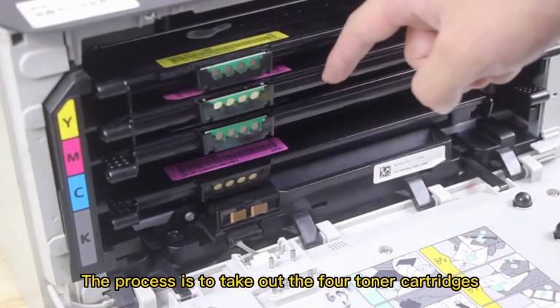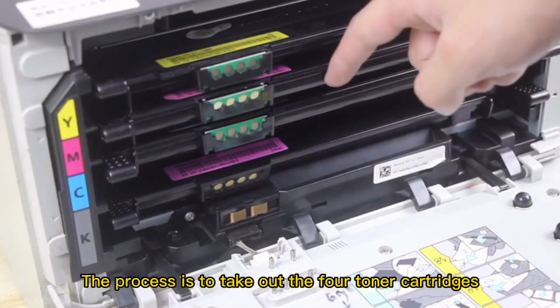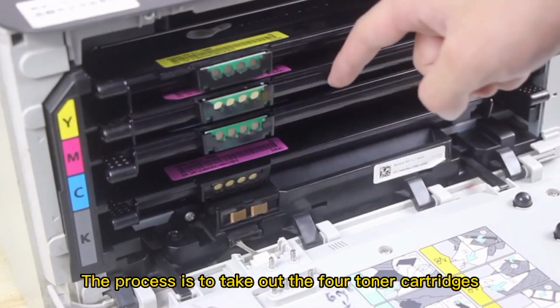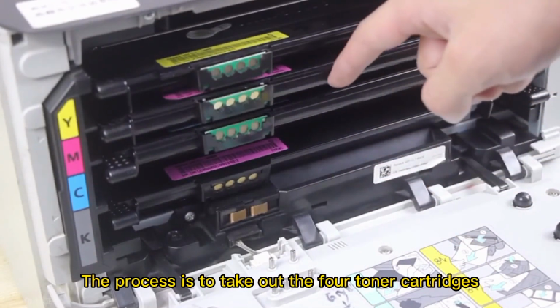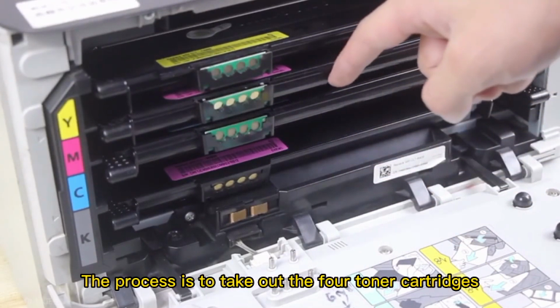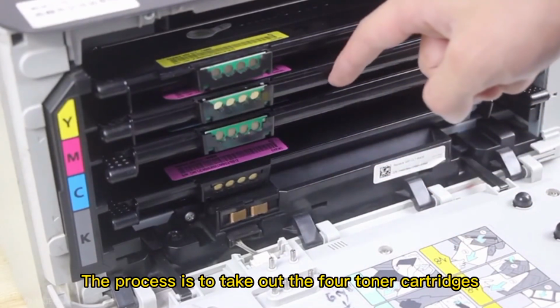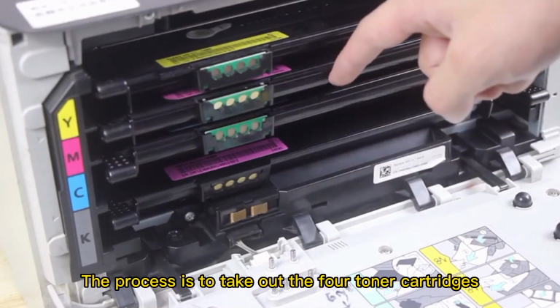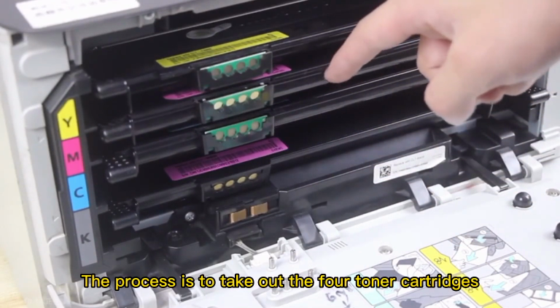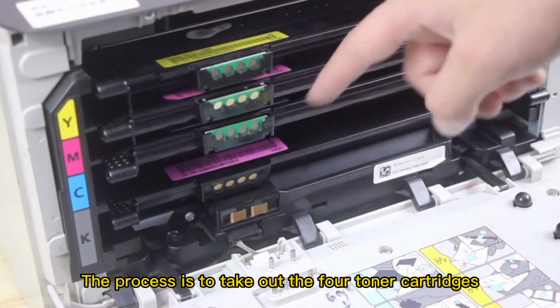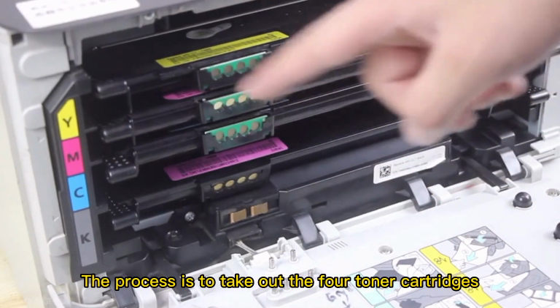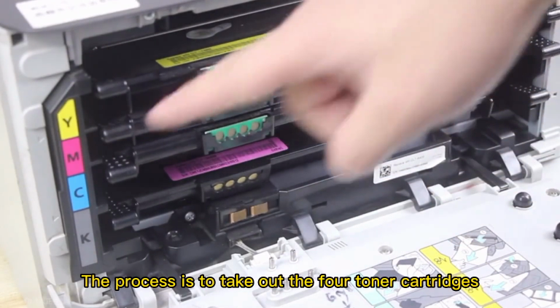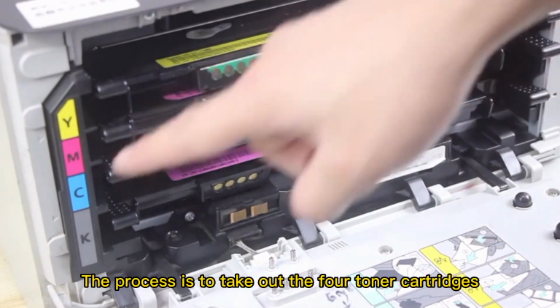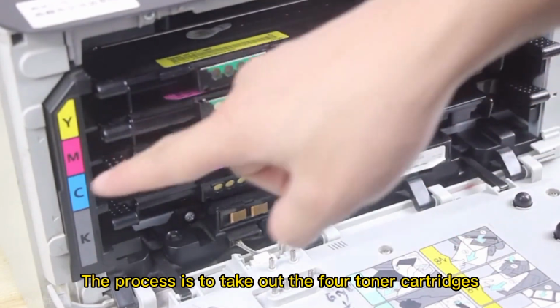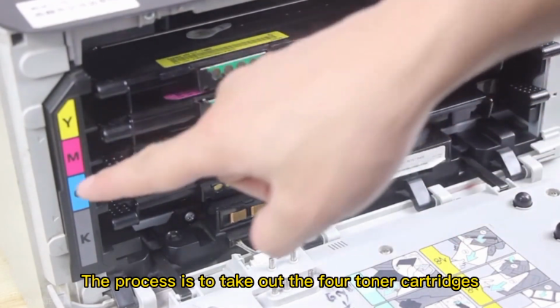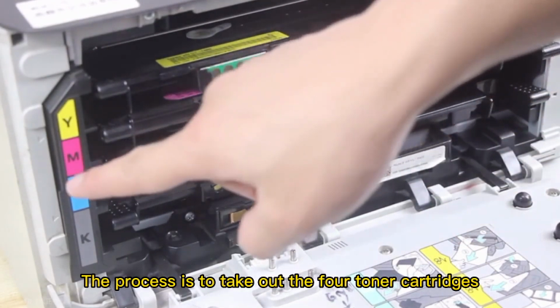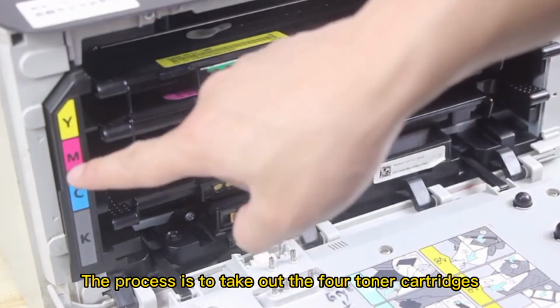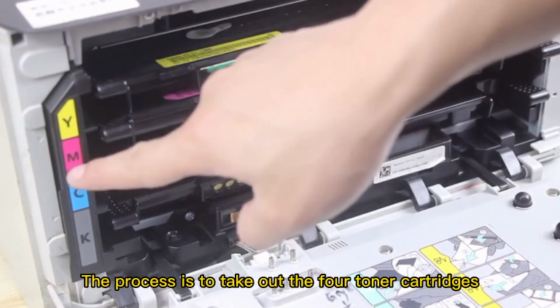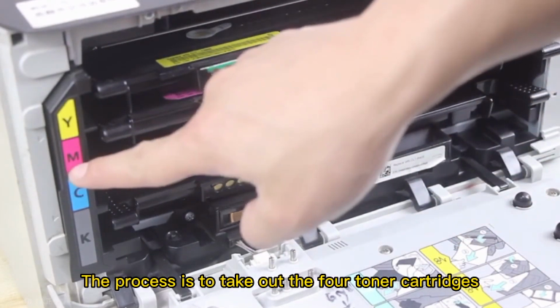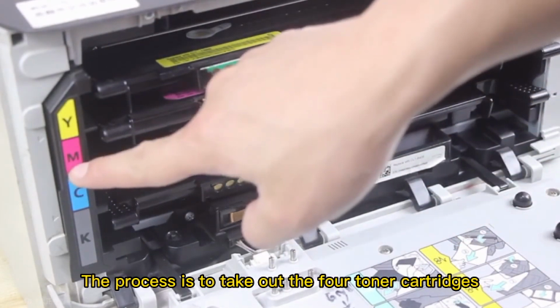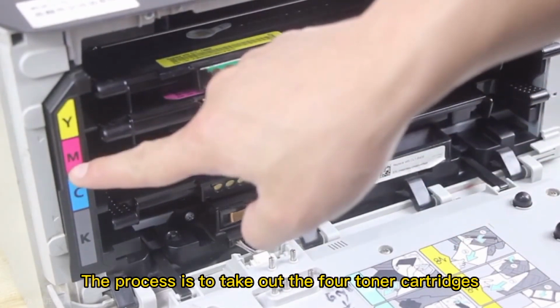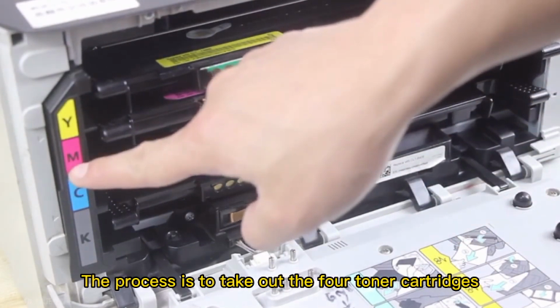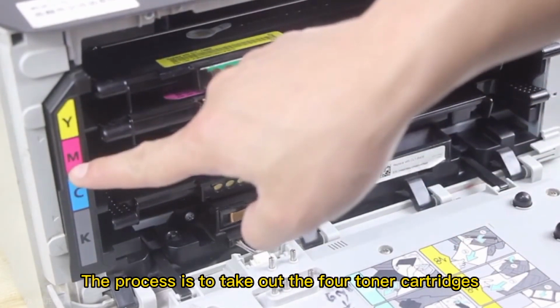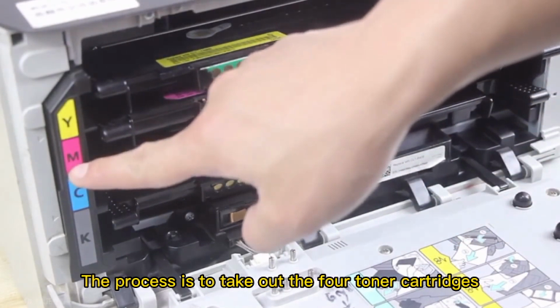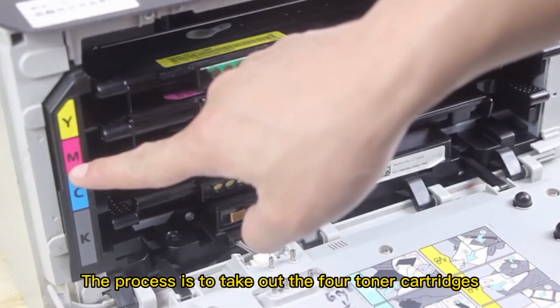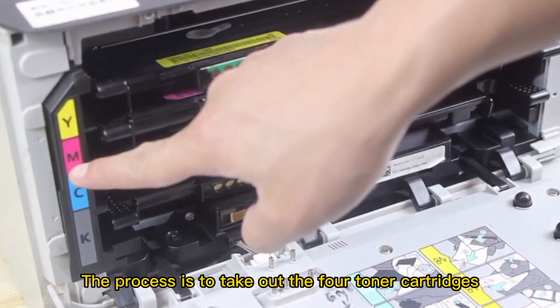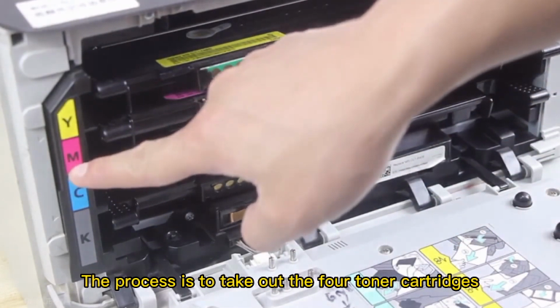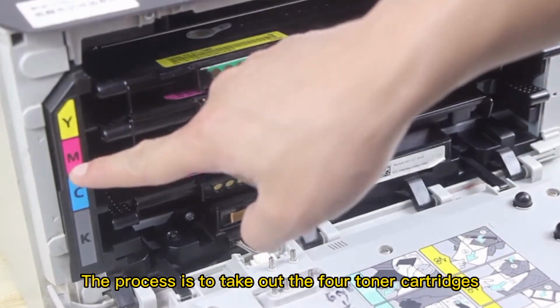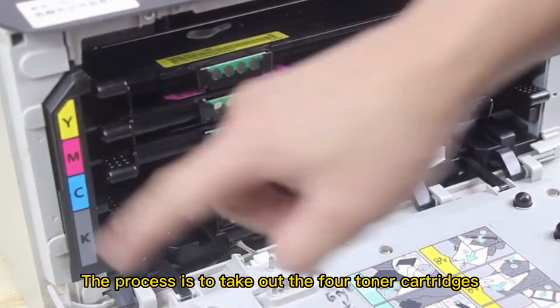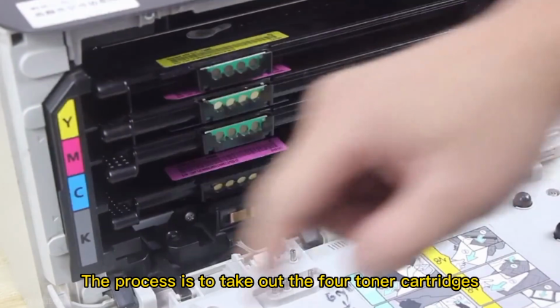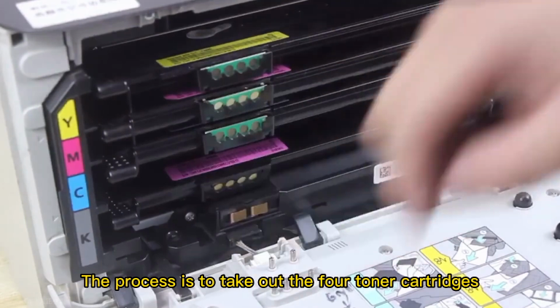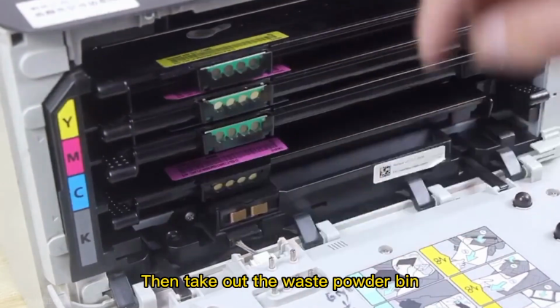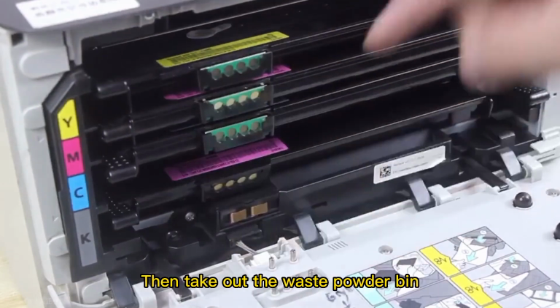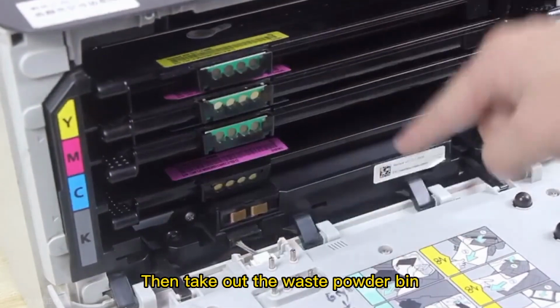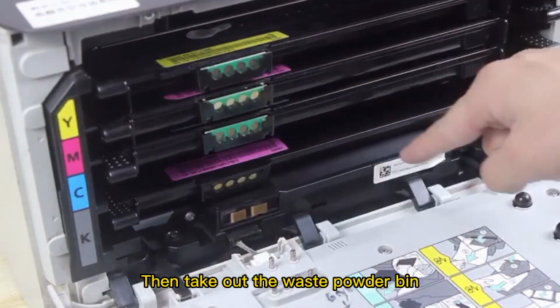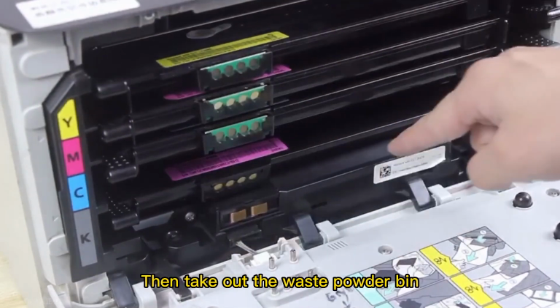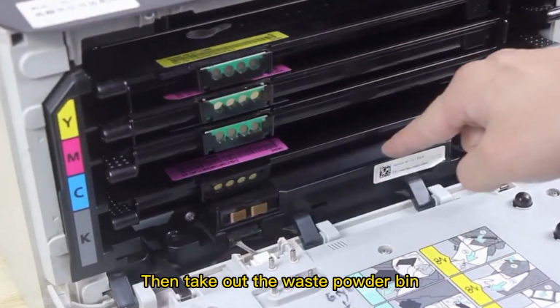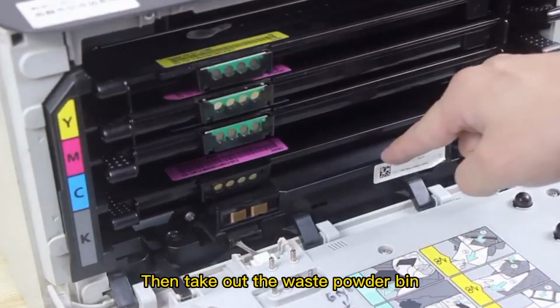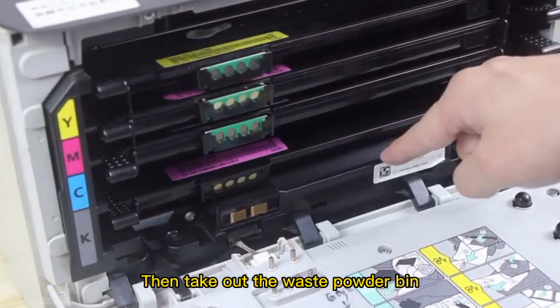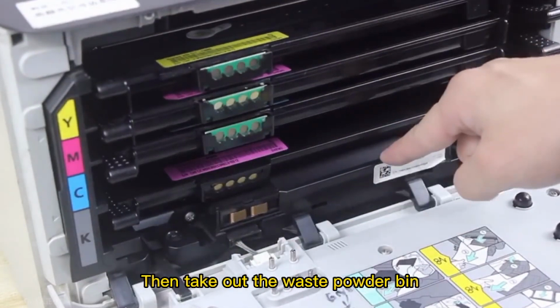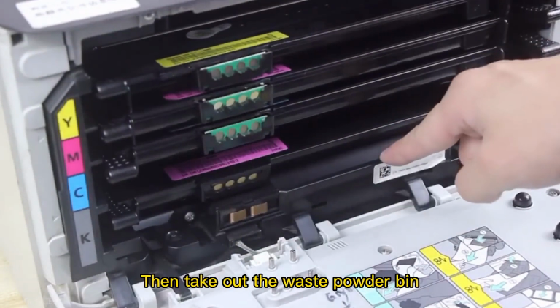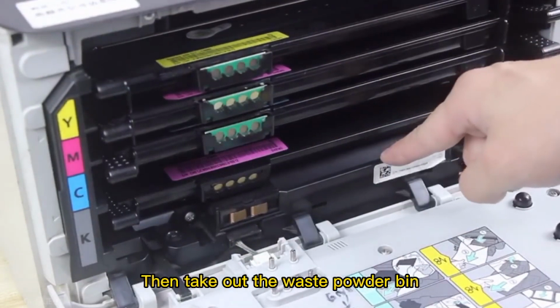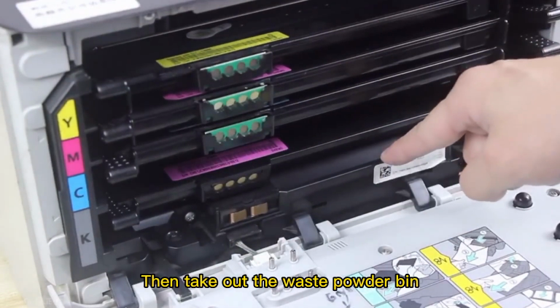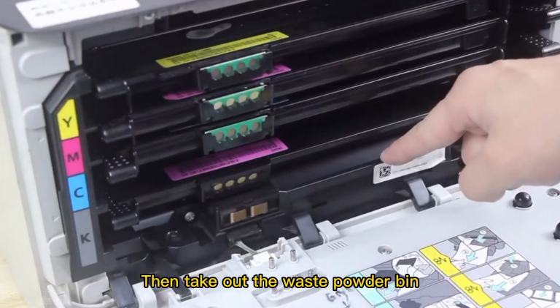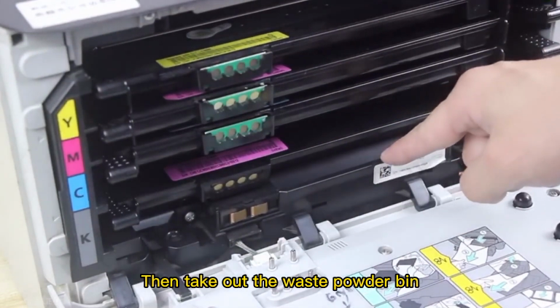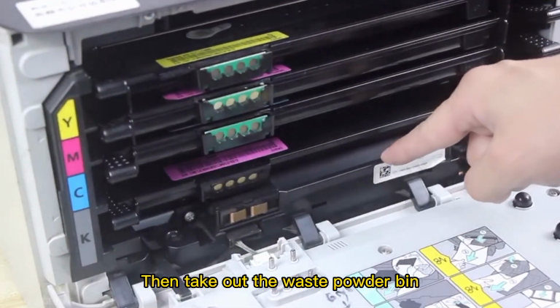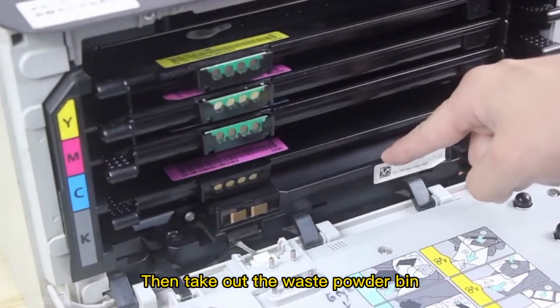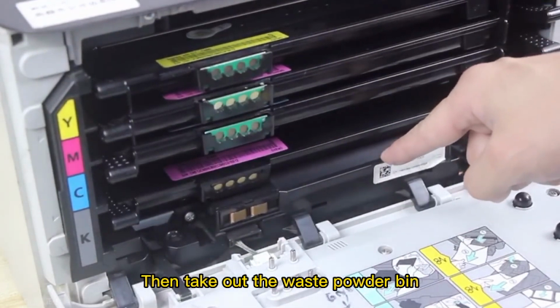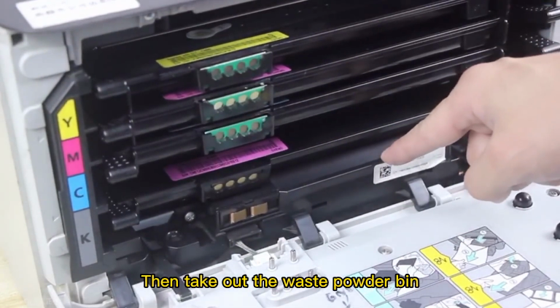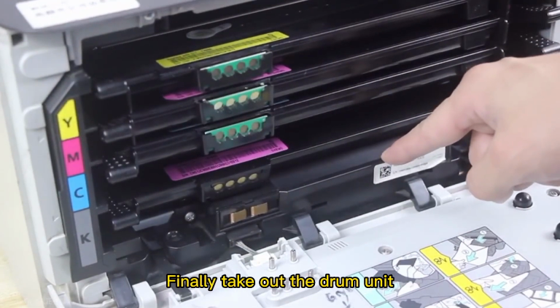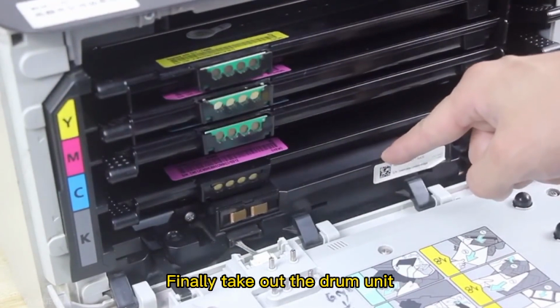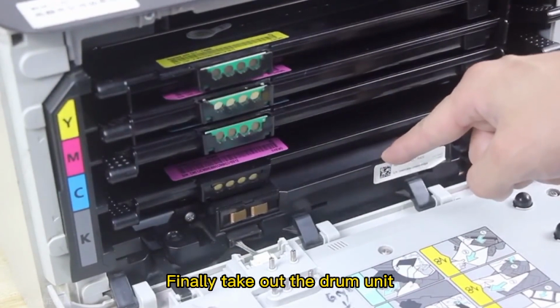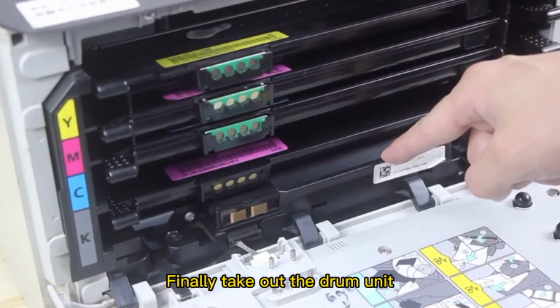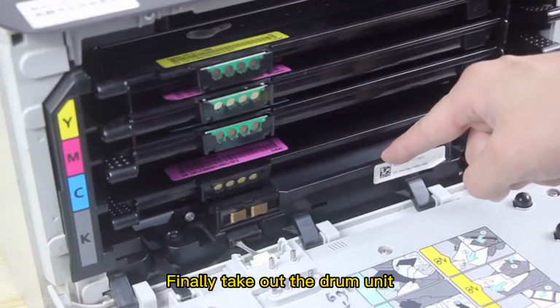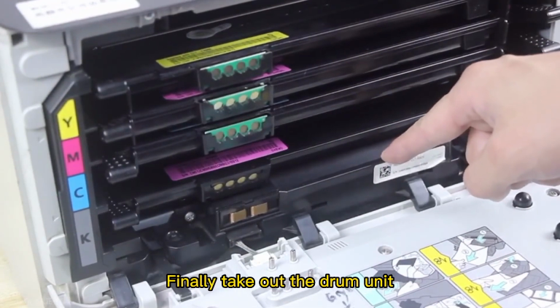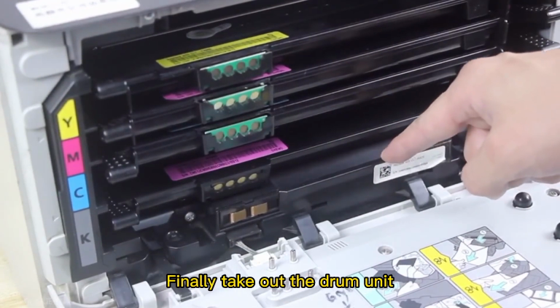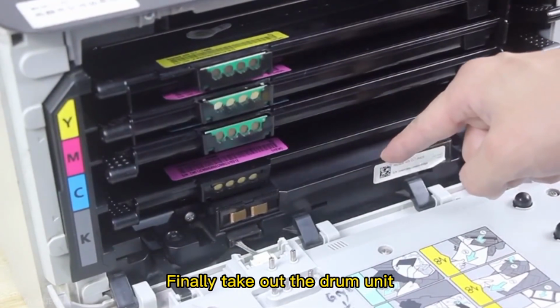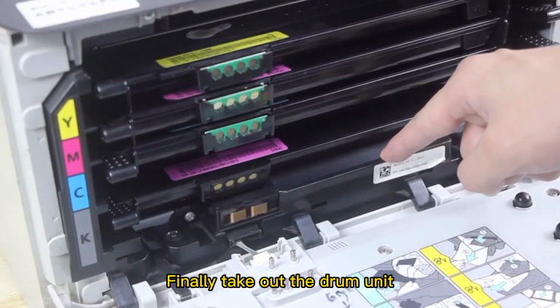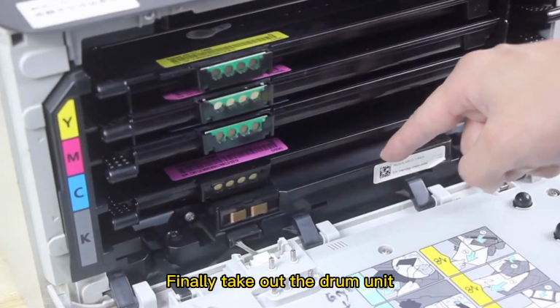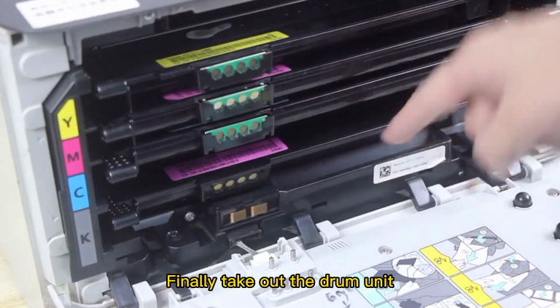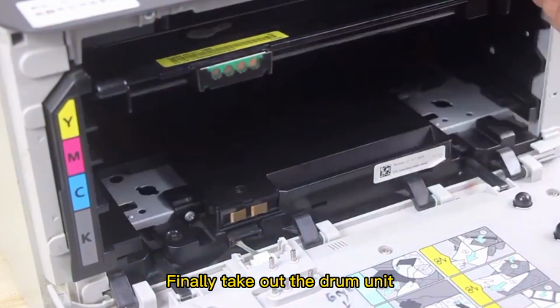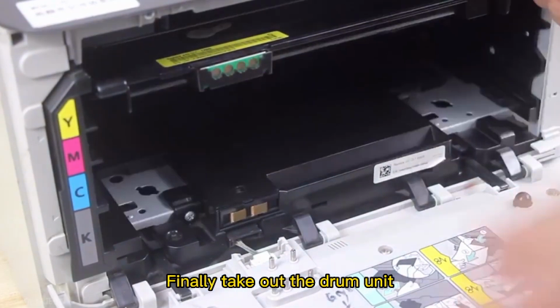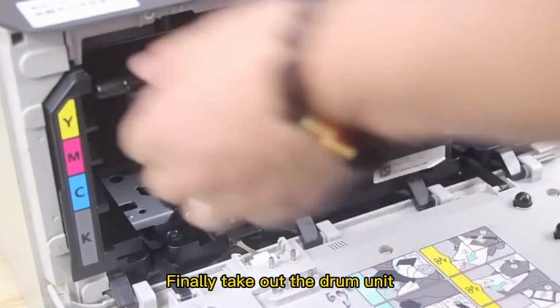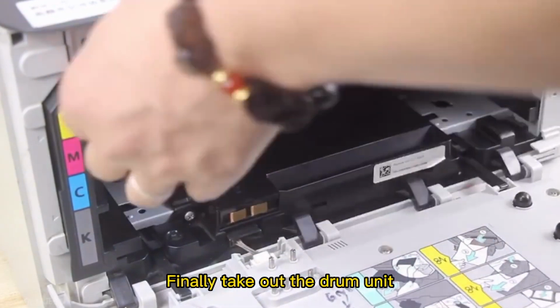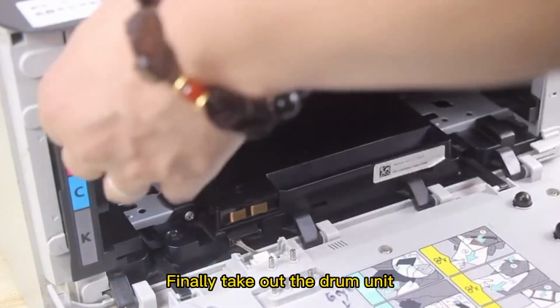The process is to take out the 4 toner cartridges, then take out the waste powder bin, and finally take out the drum unit.